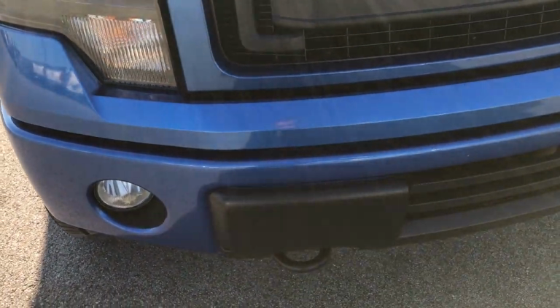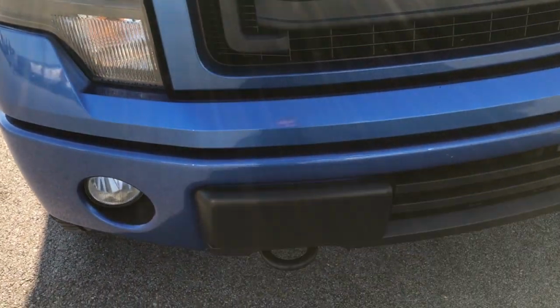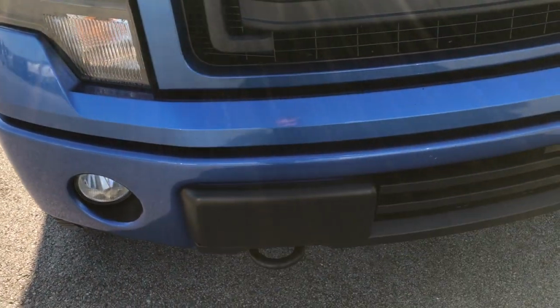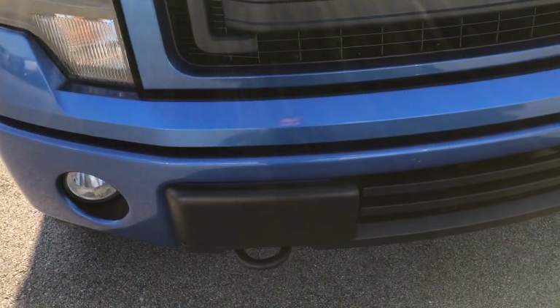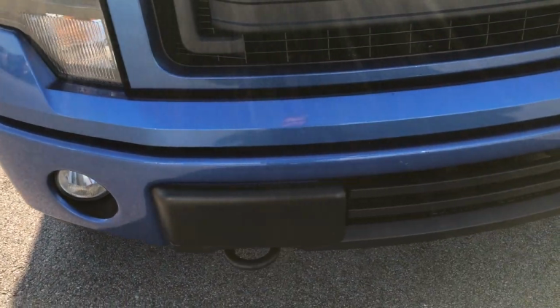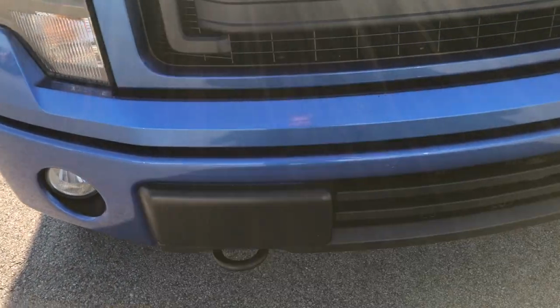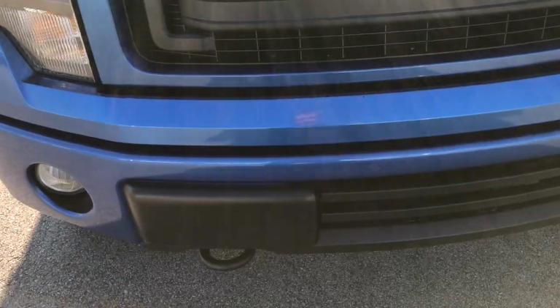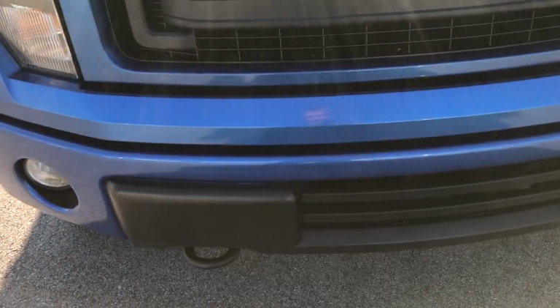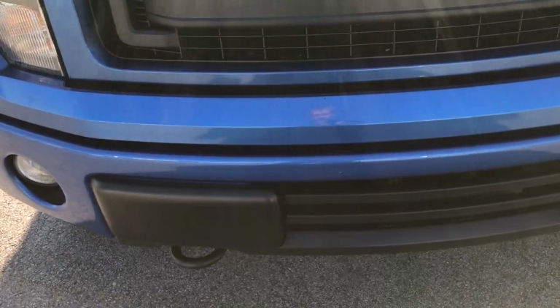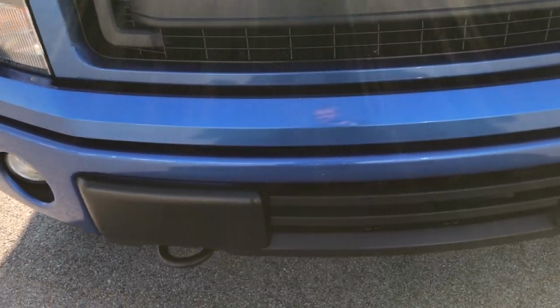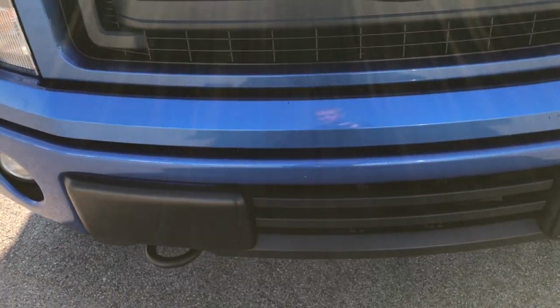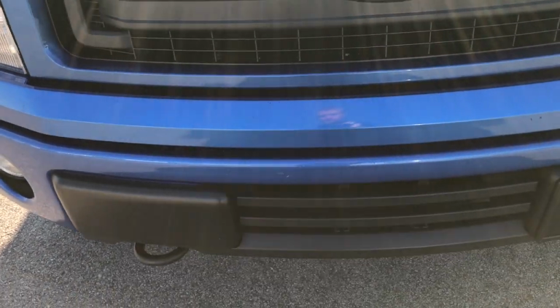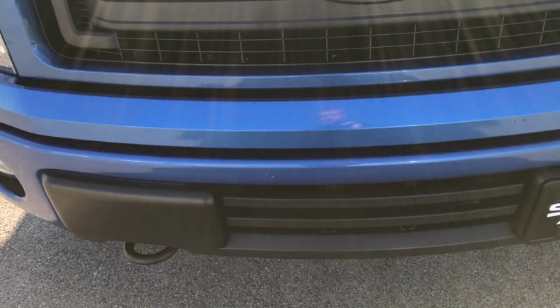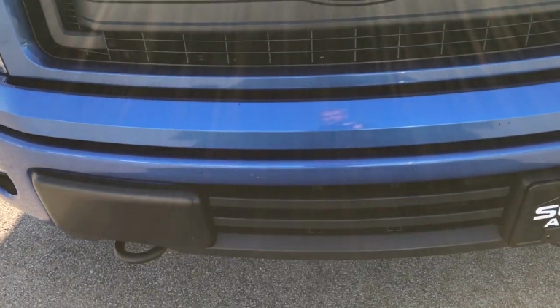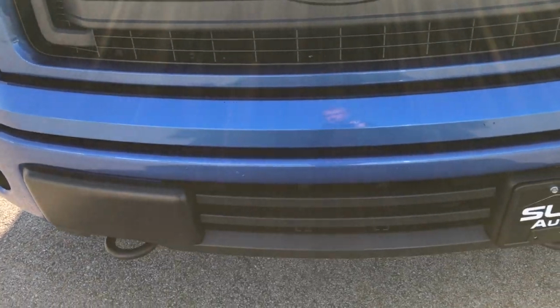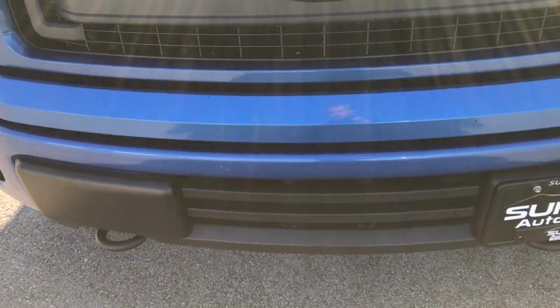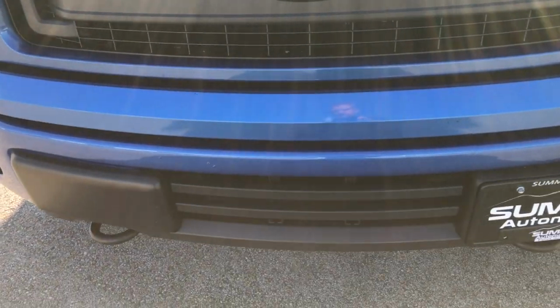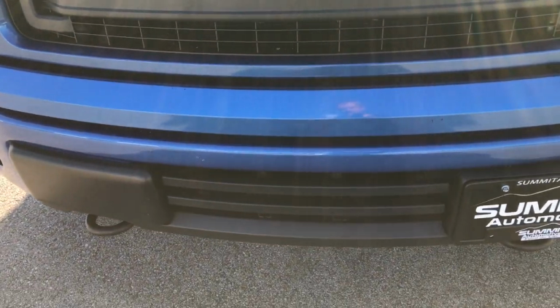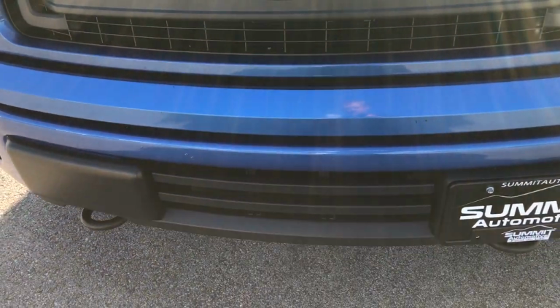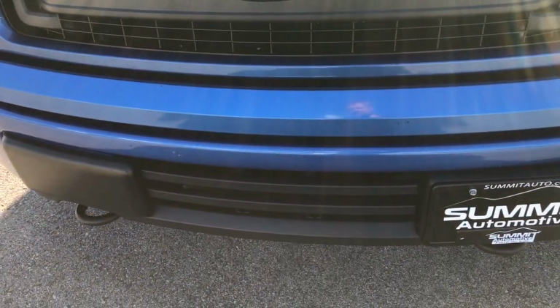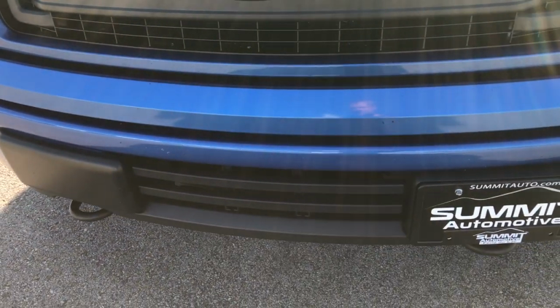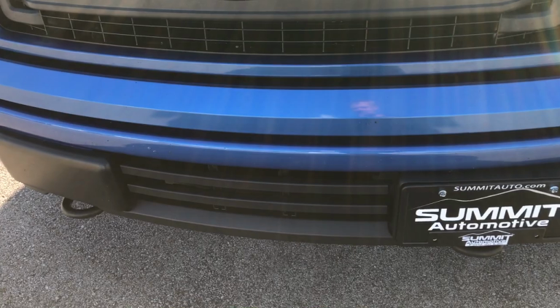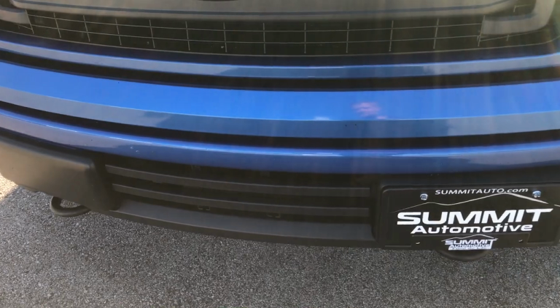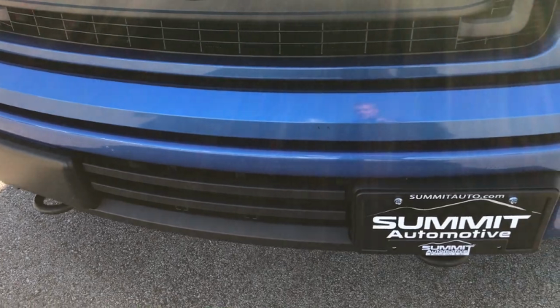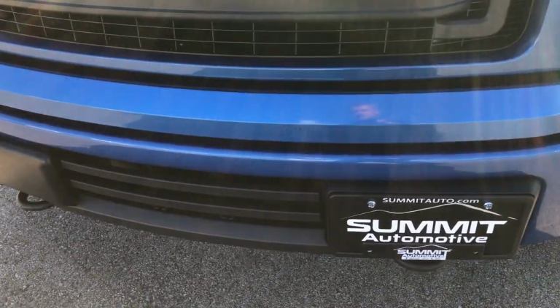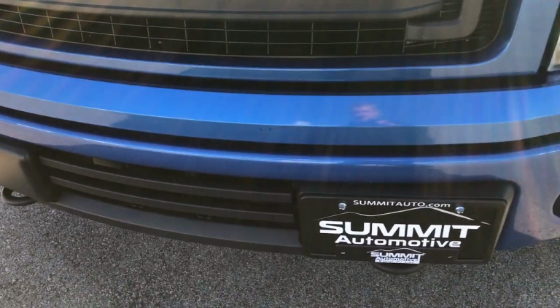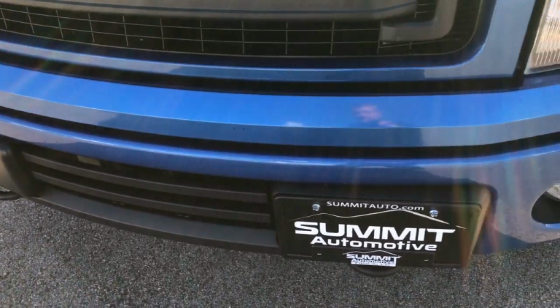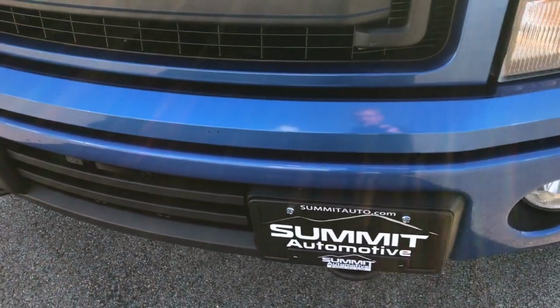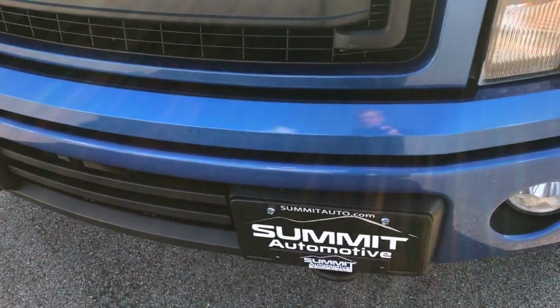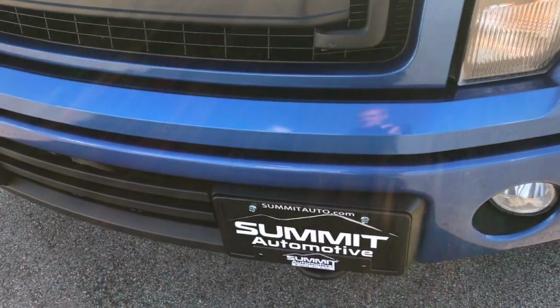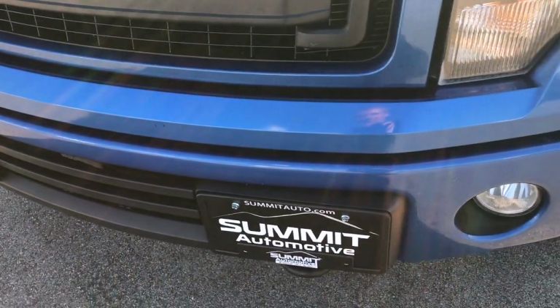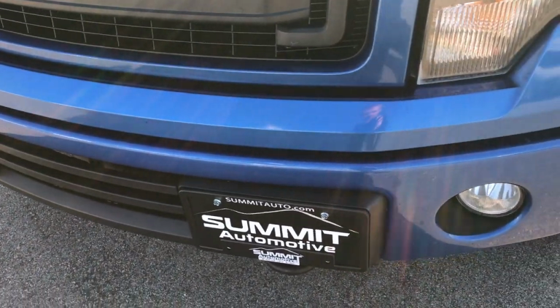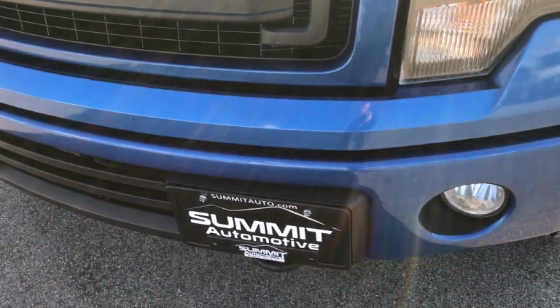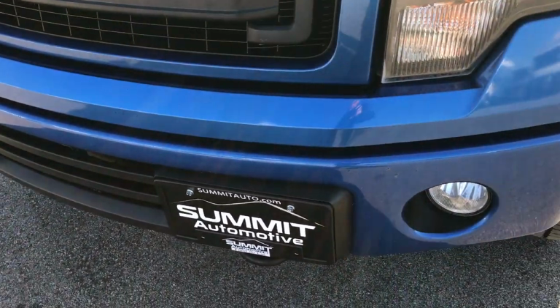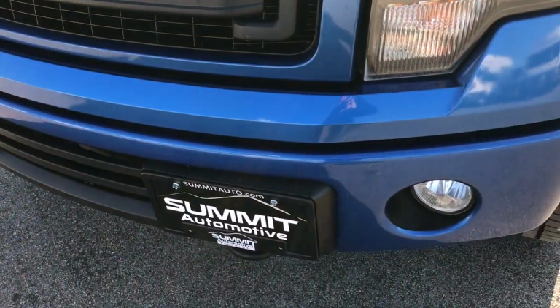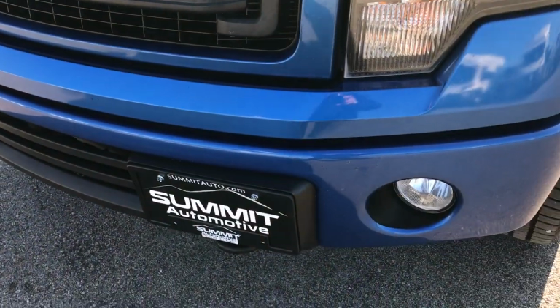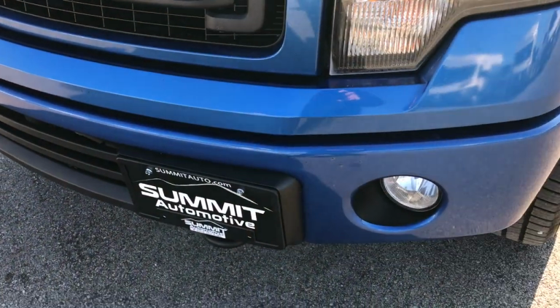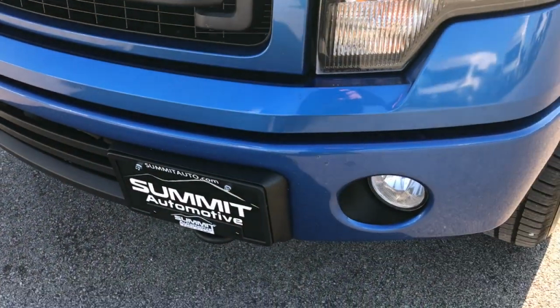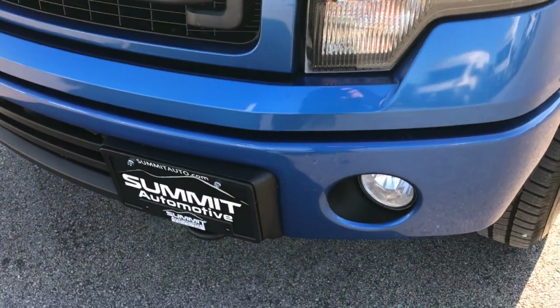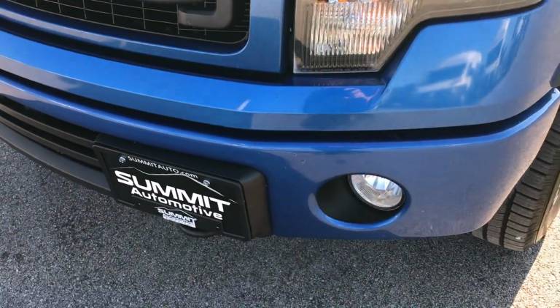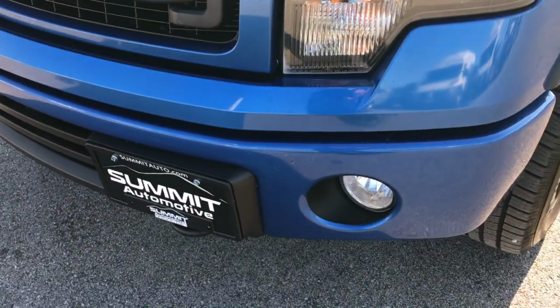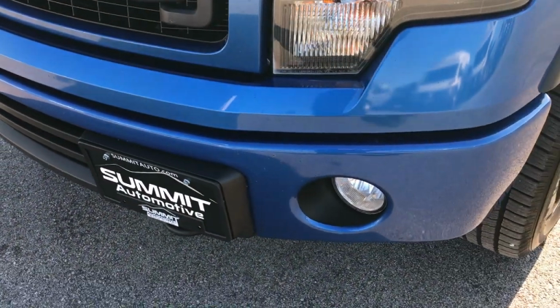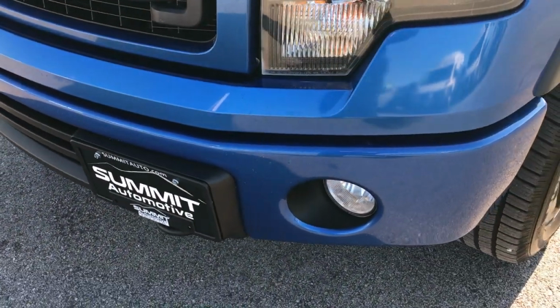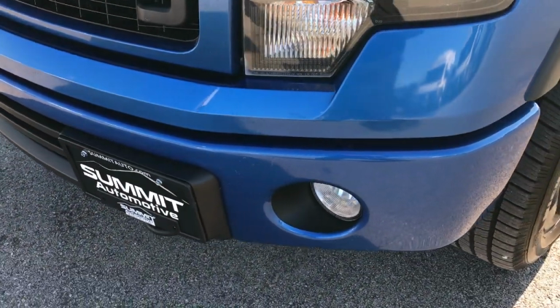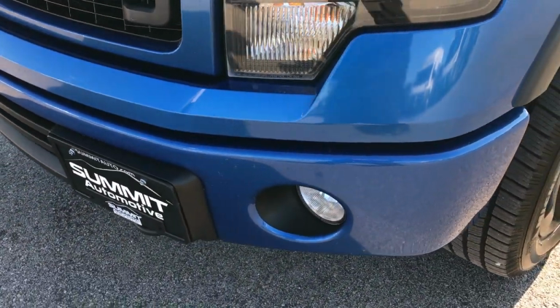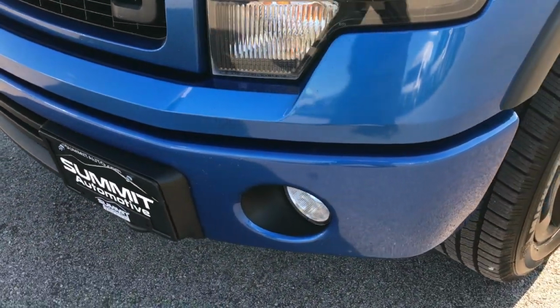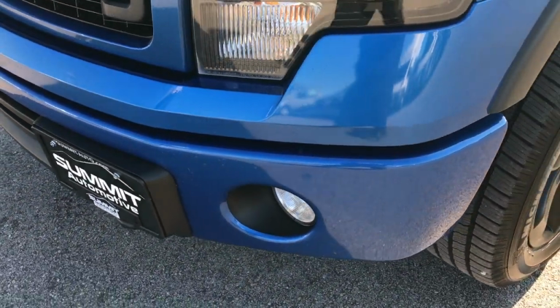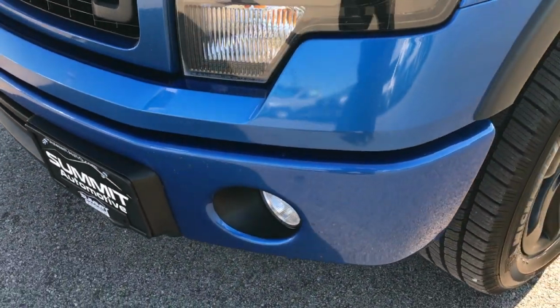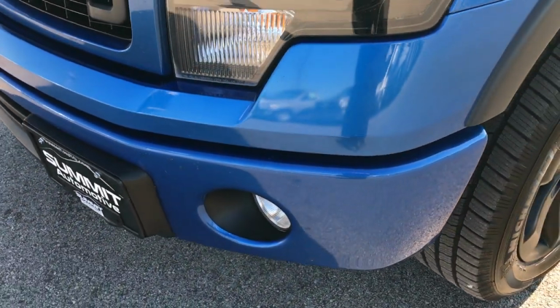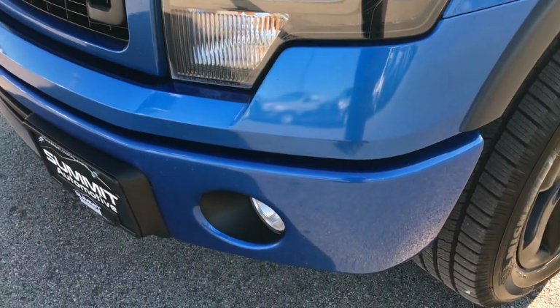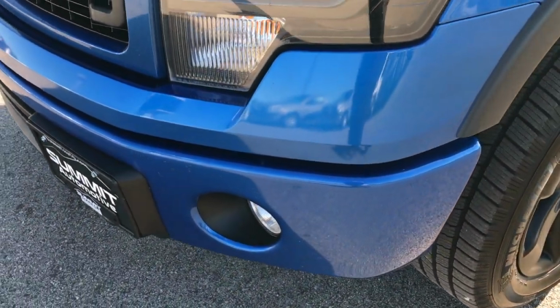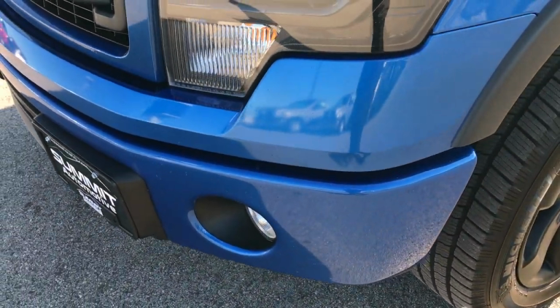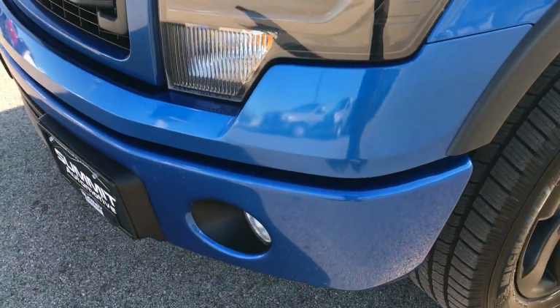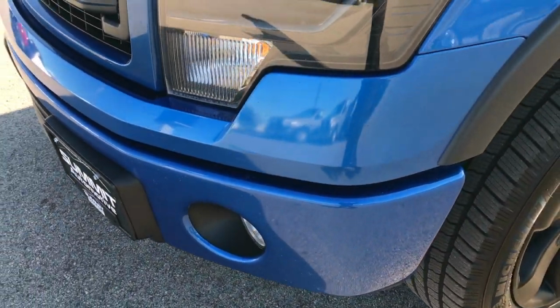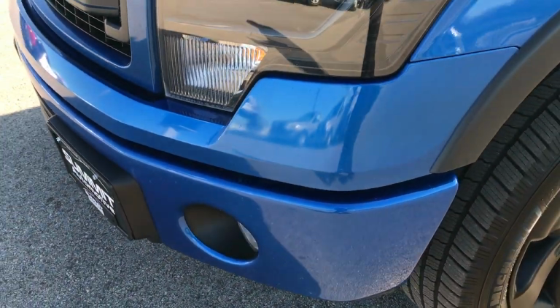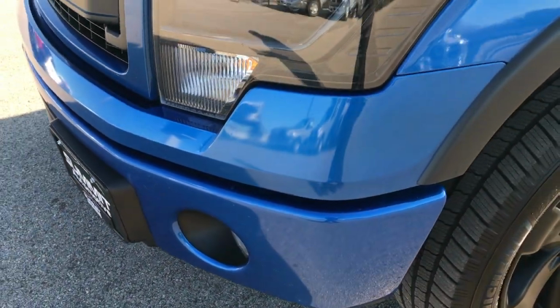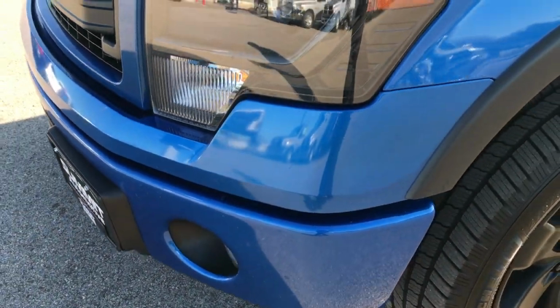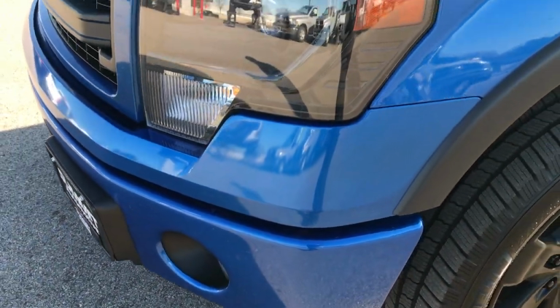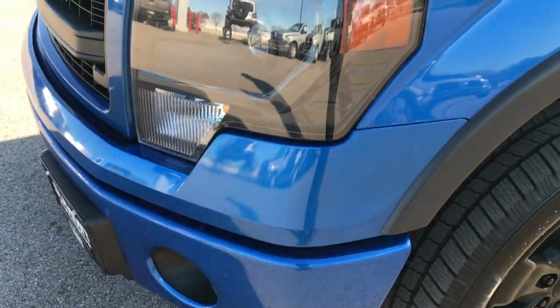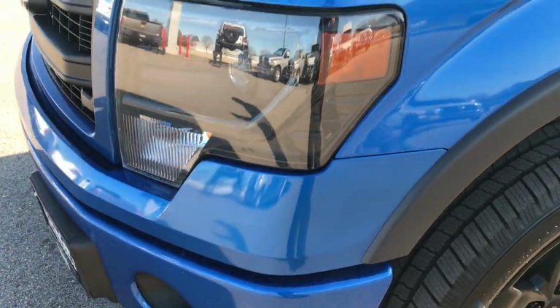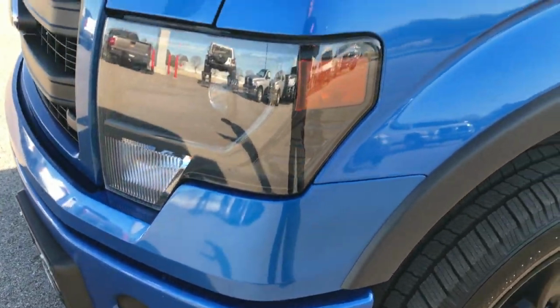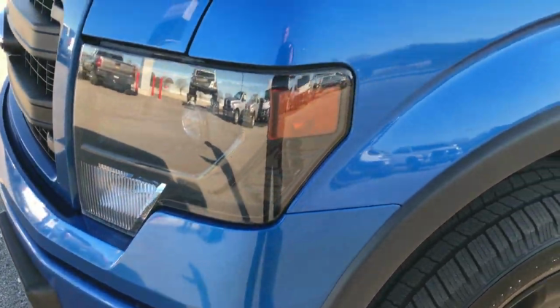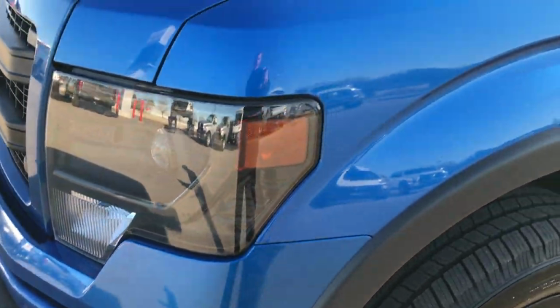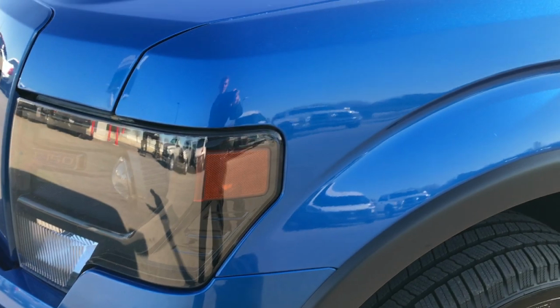From this HD video, you'll be able to tell that for the age and miles on this truck, it is extremely clean all the way around.